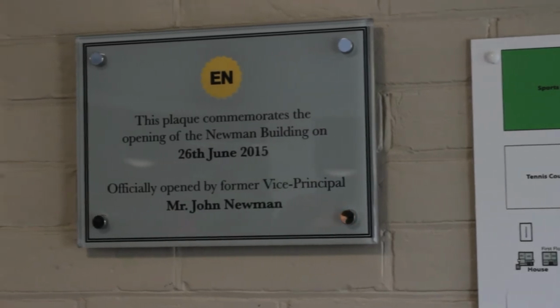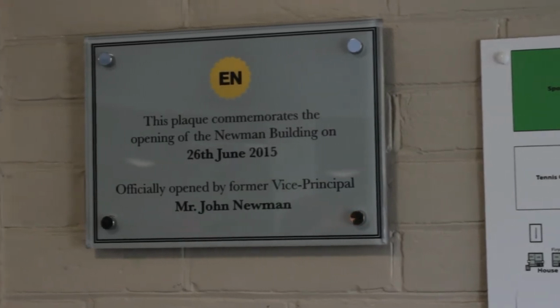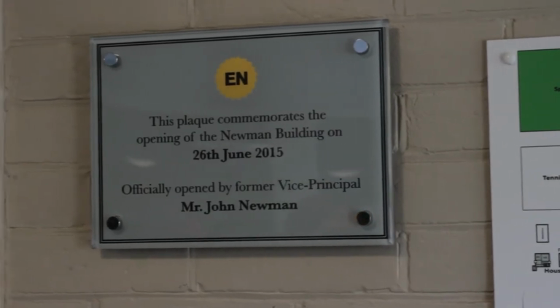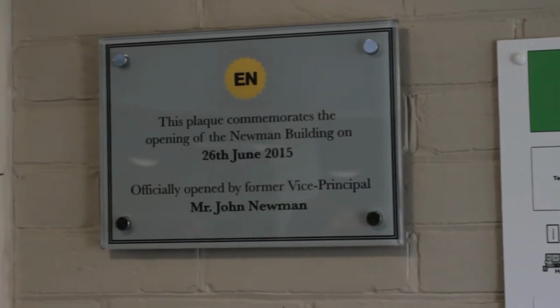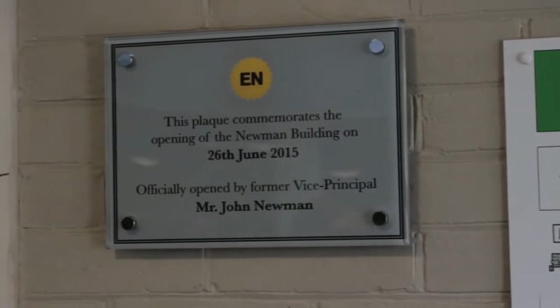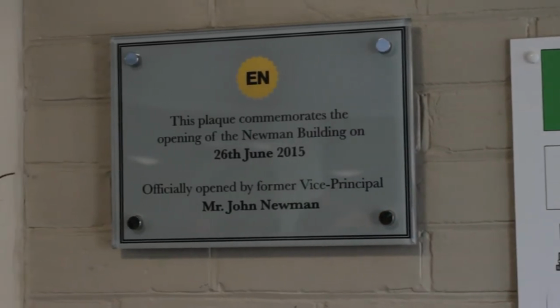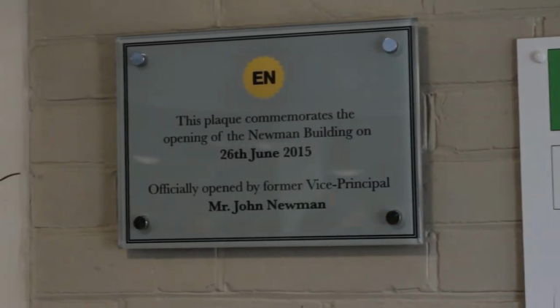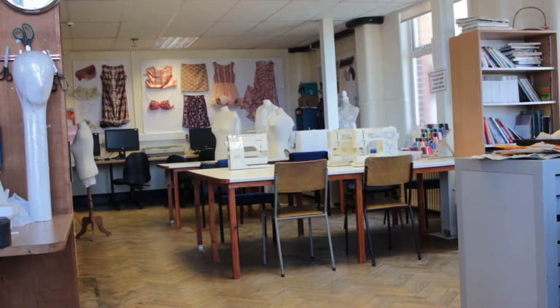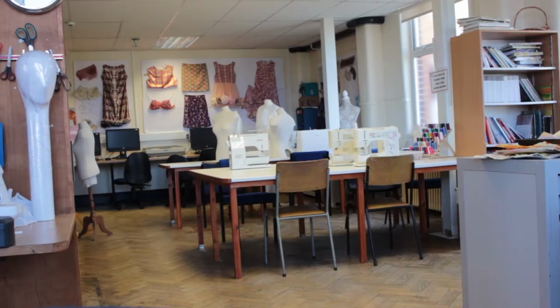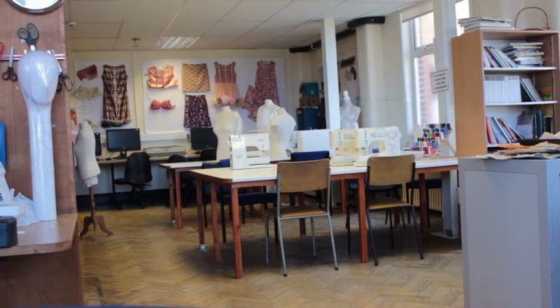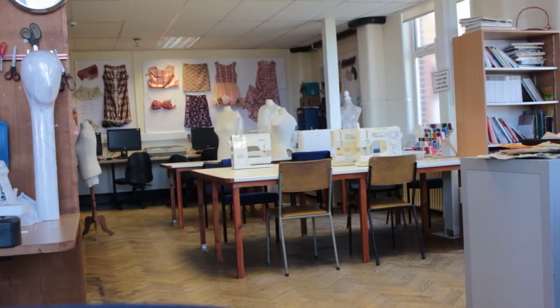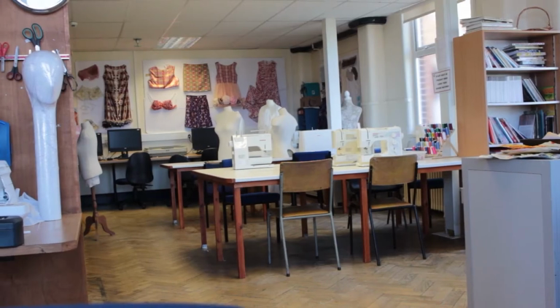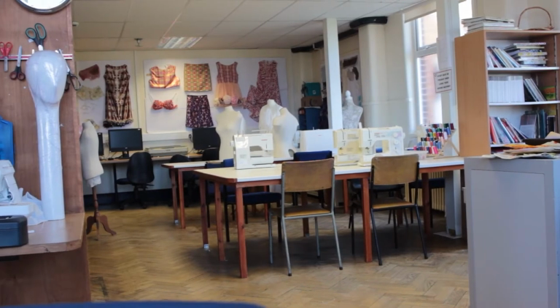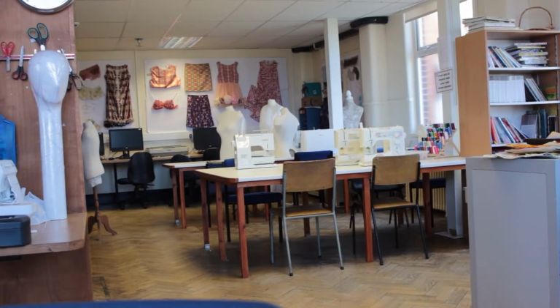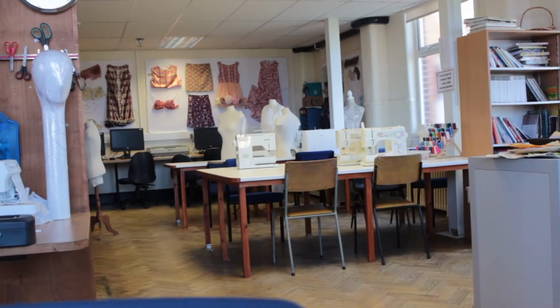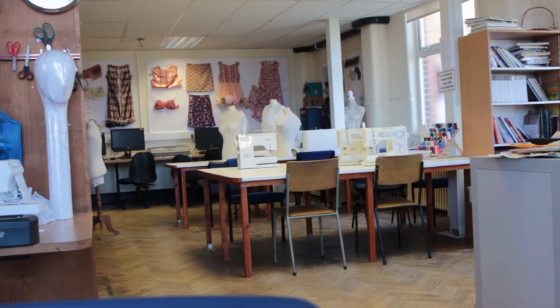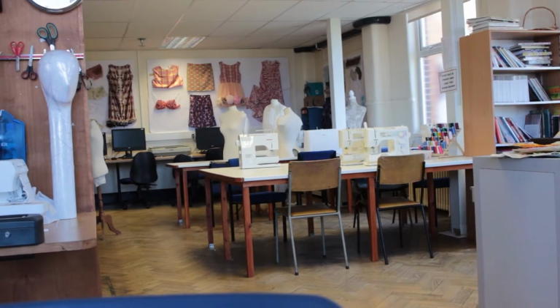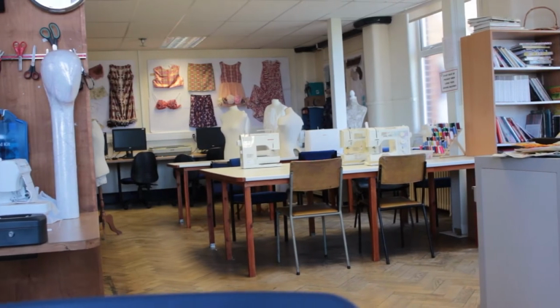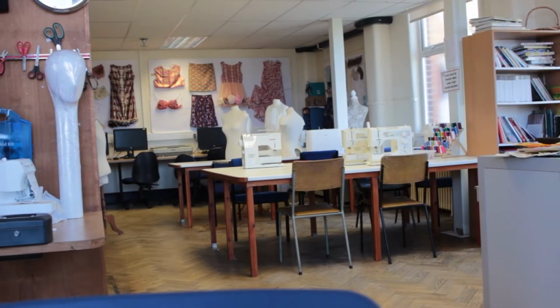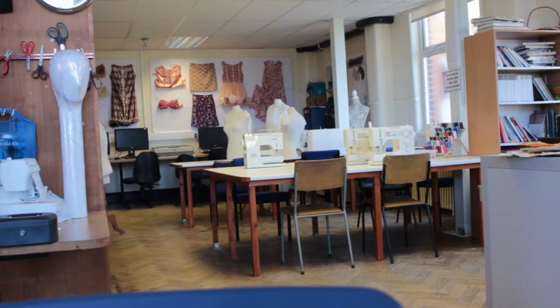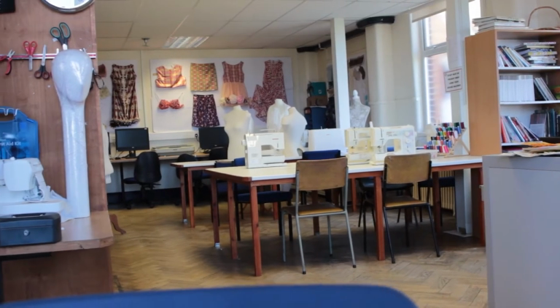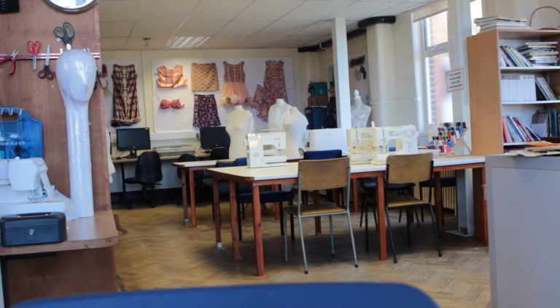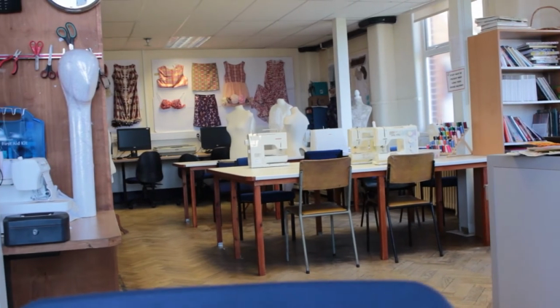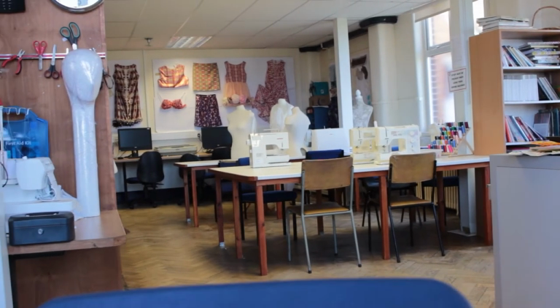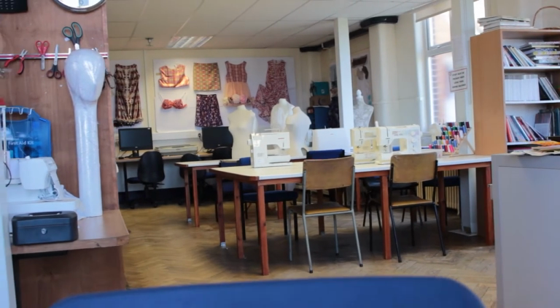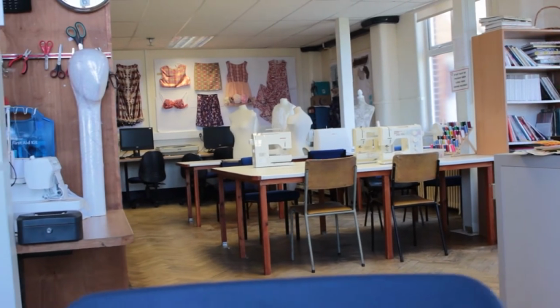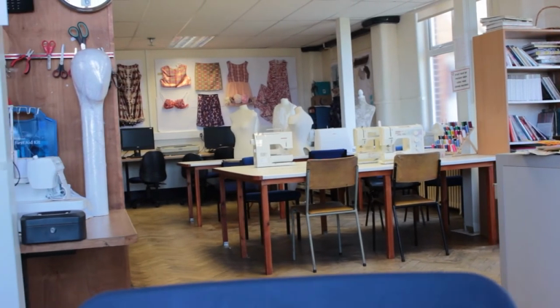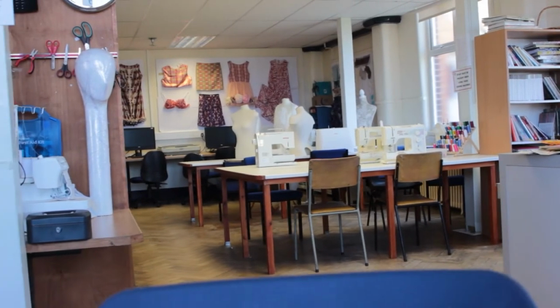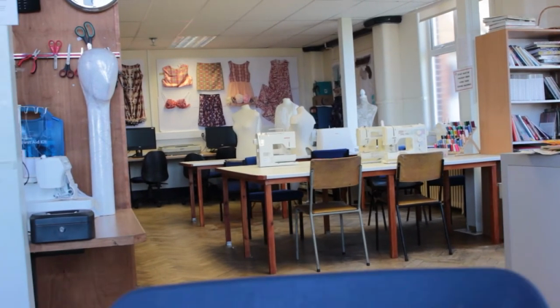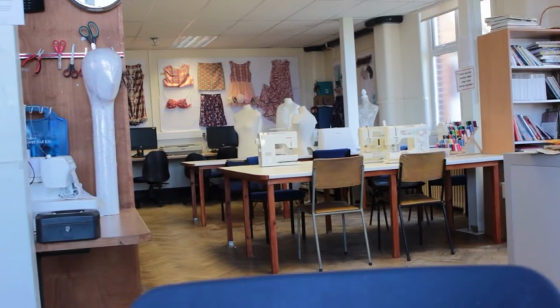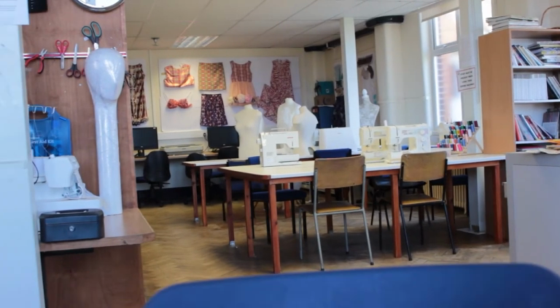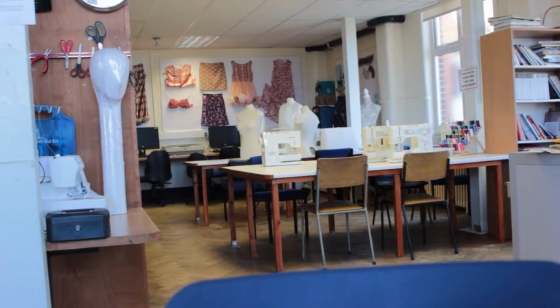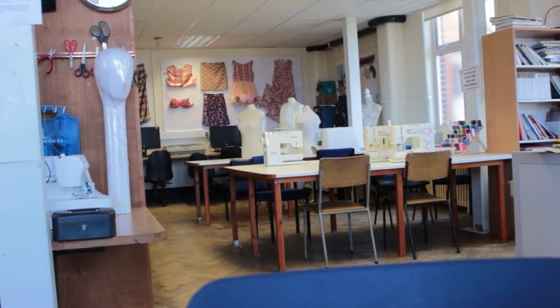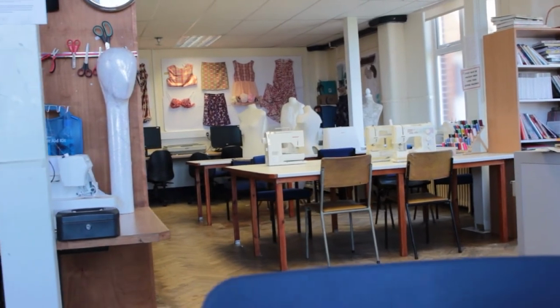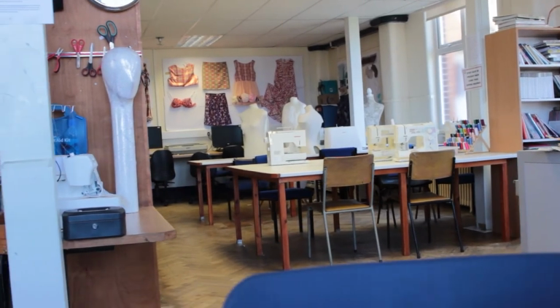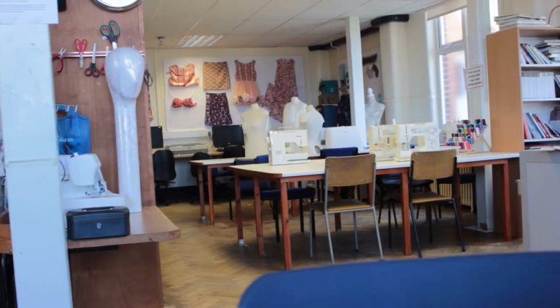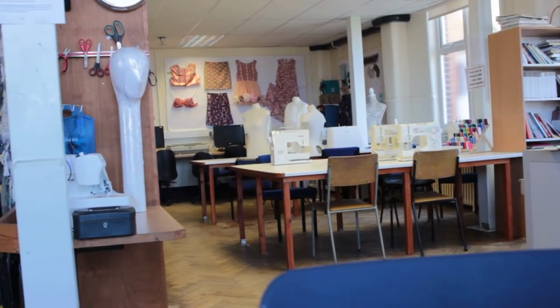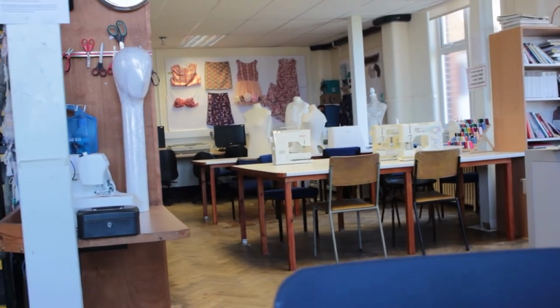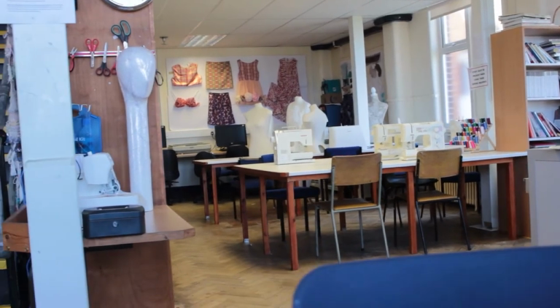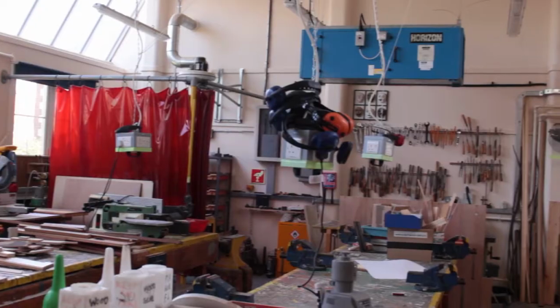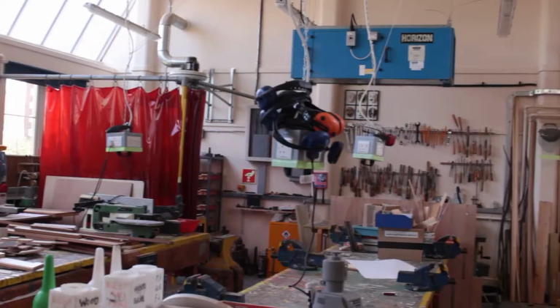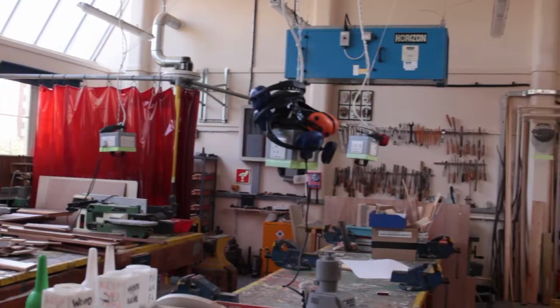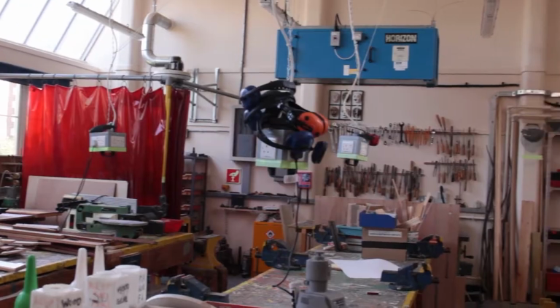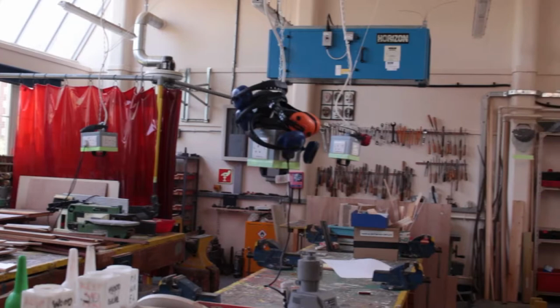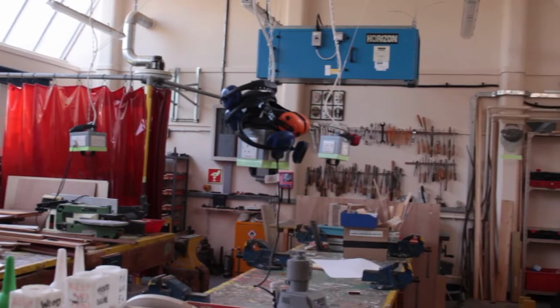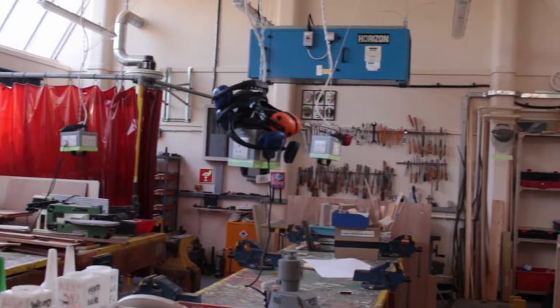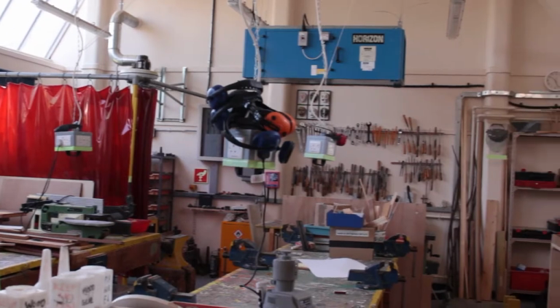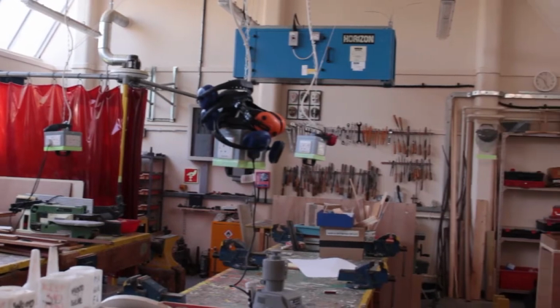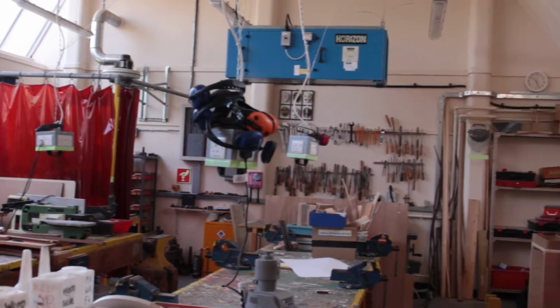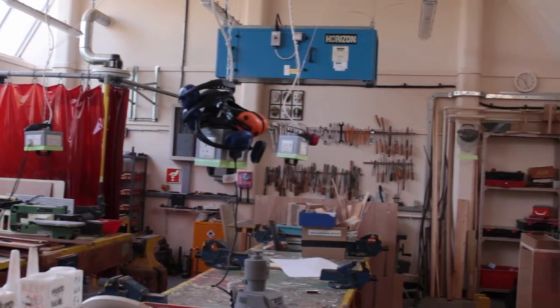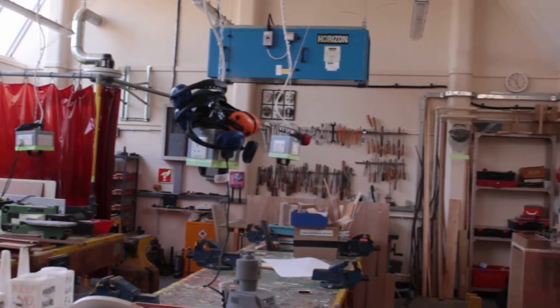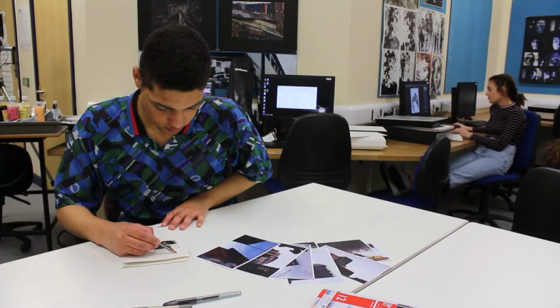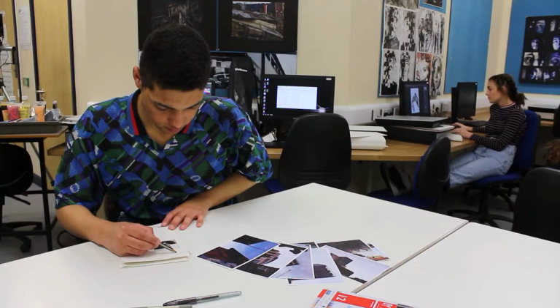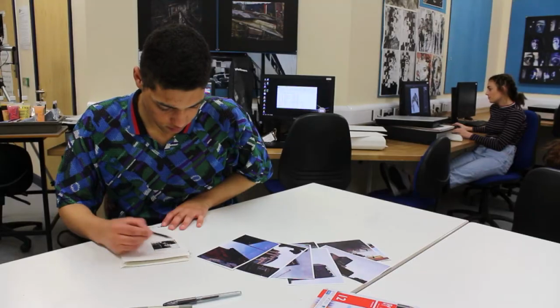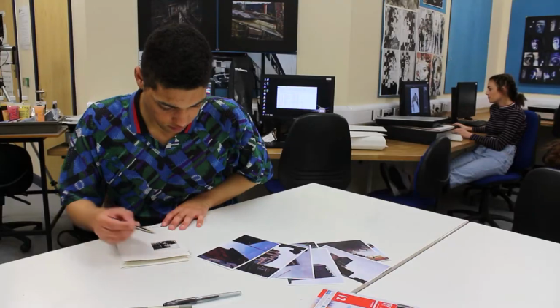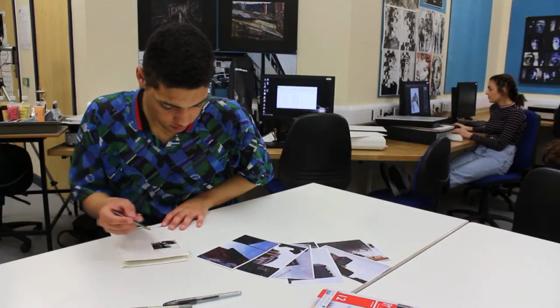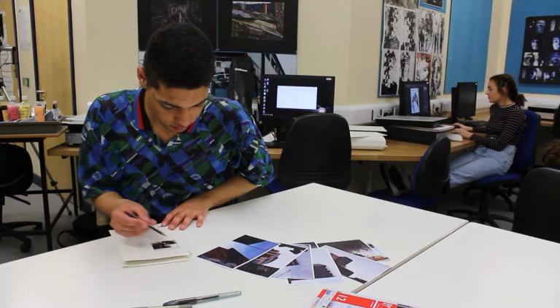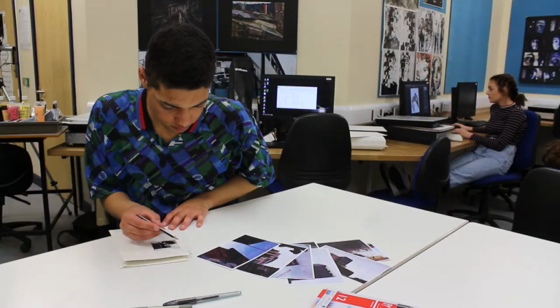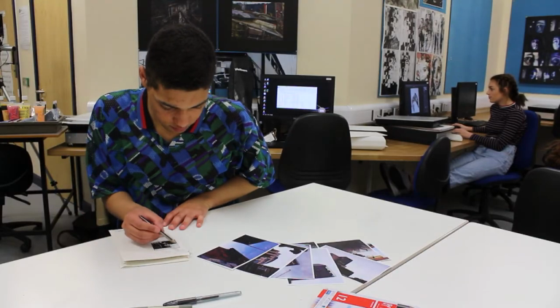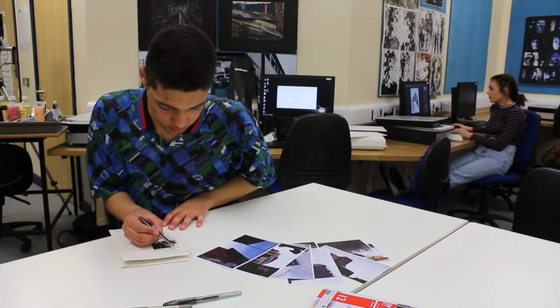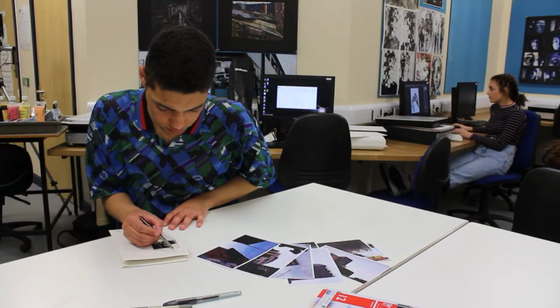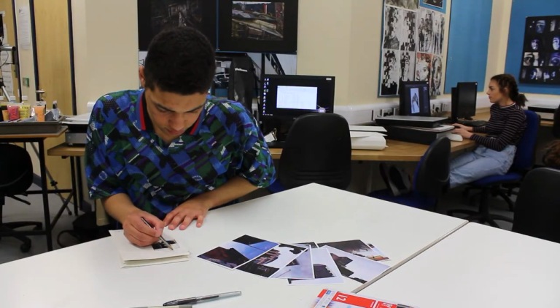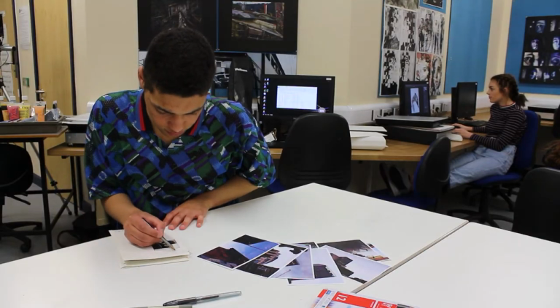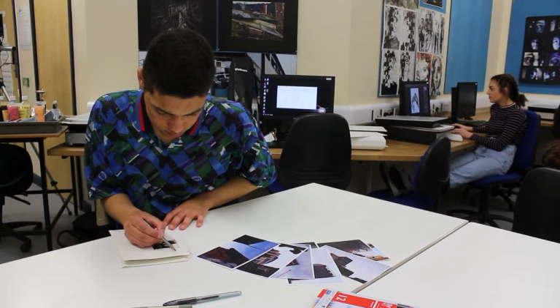The Newman Corridor houses all of our Art and Design courses. This includes Fine Art, Textiles, Graphics, 3D and Photography.